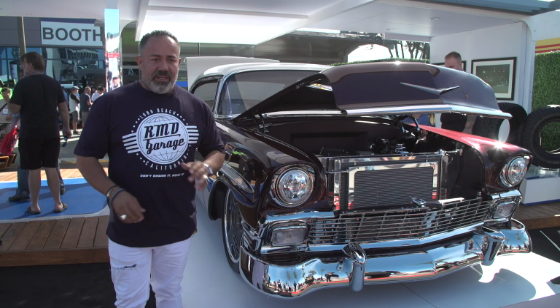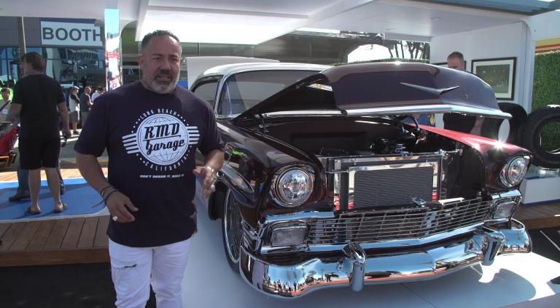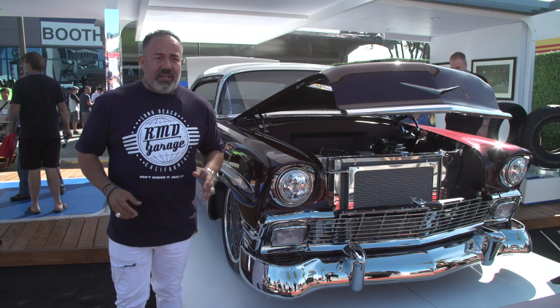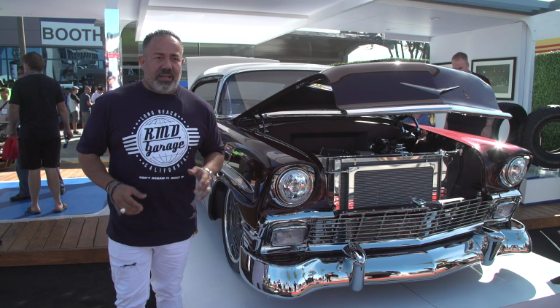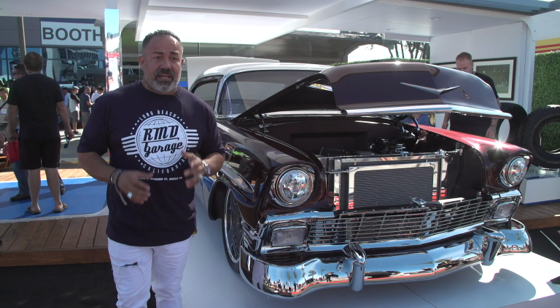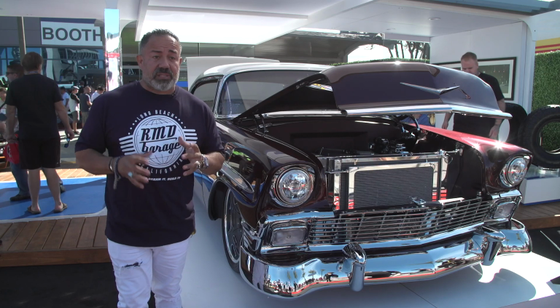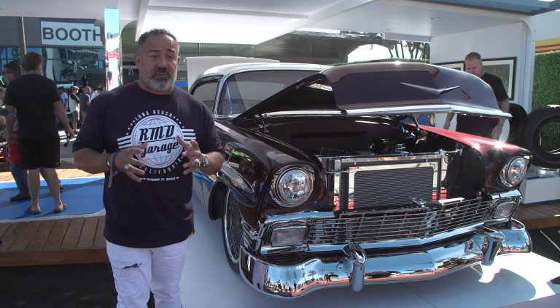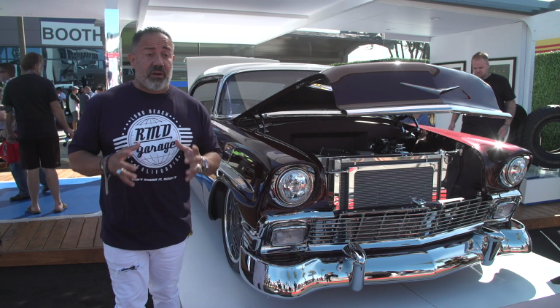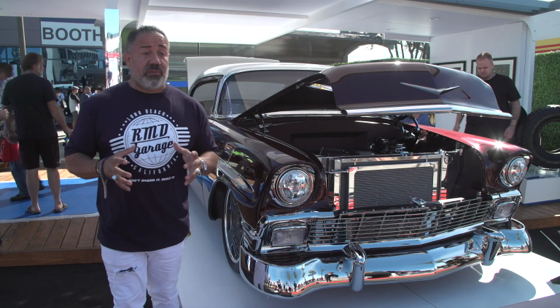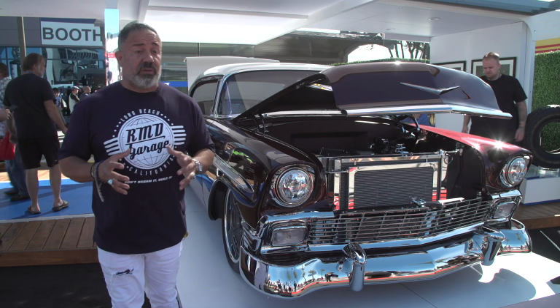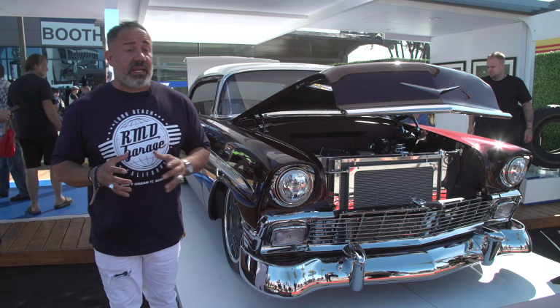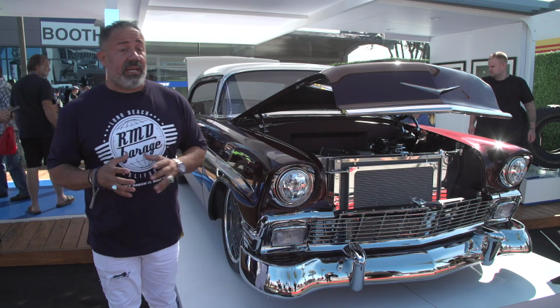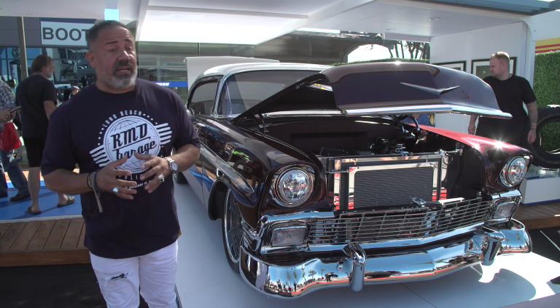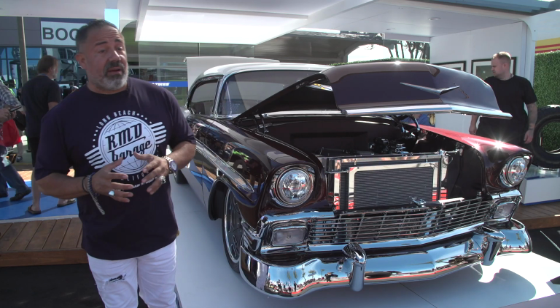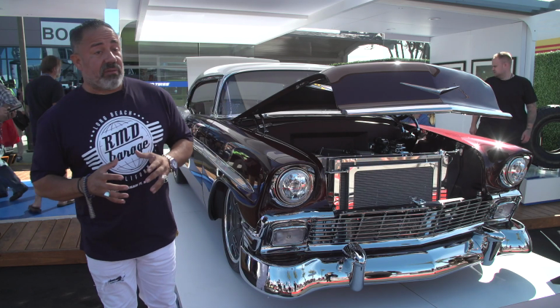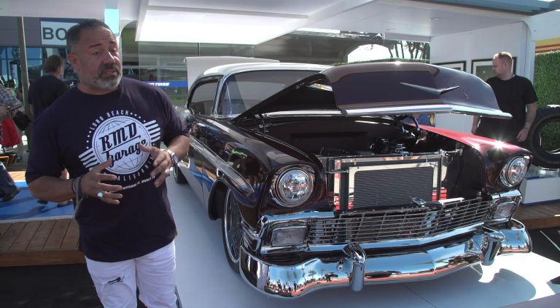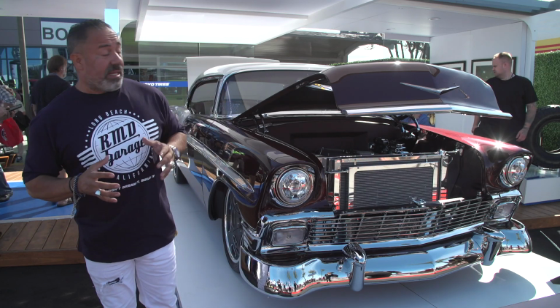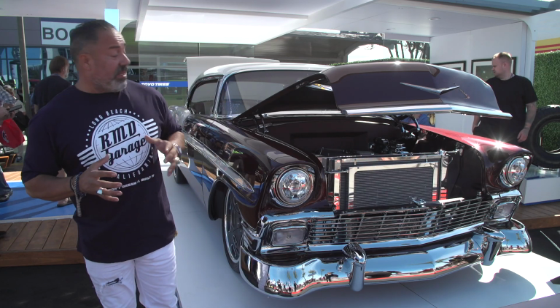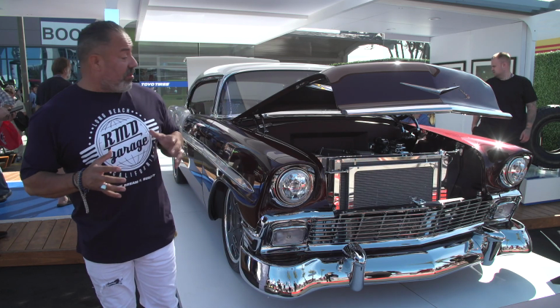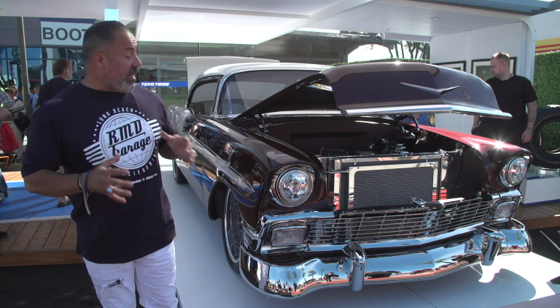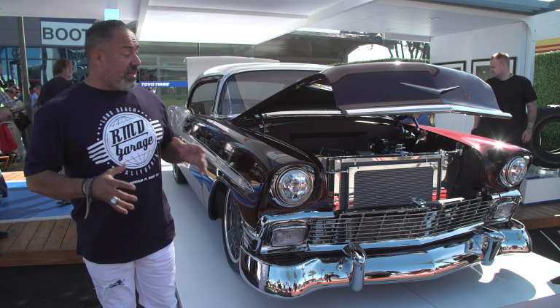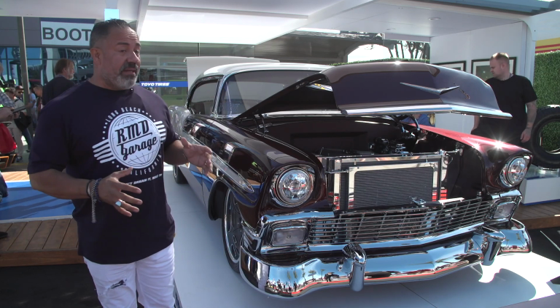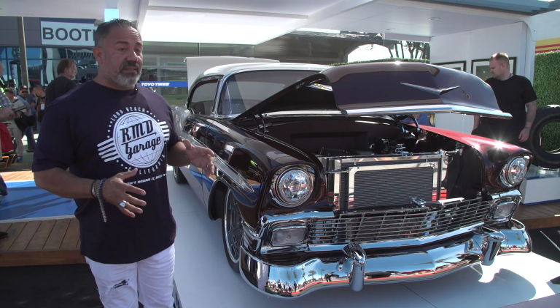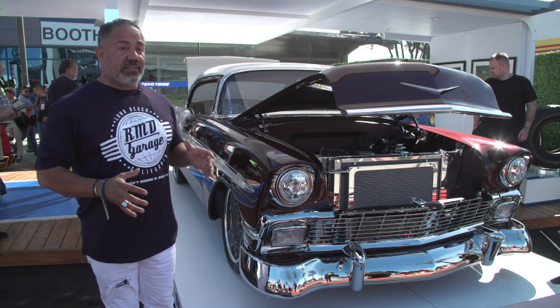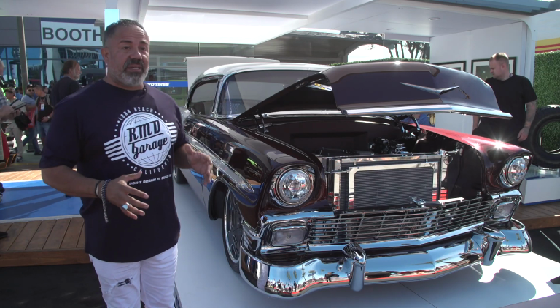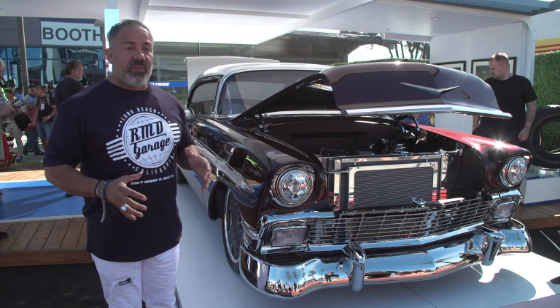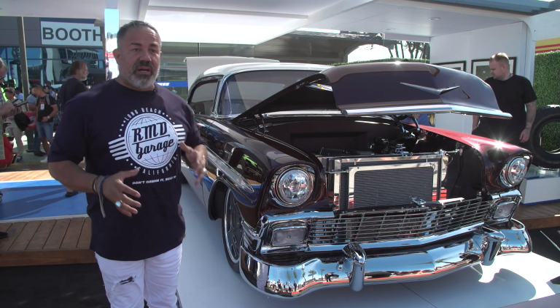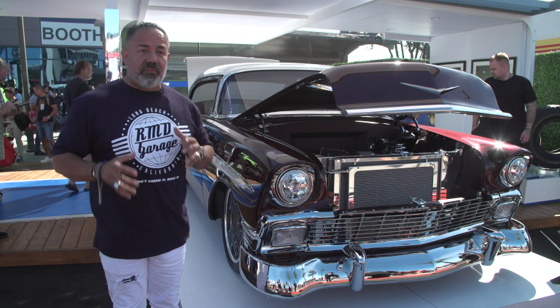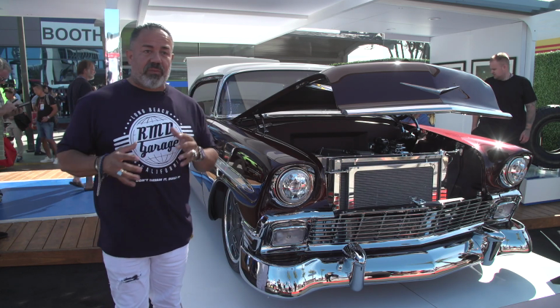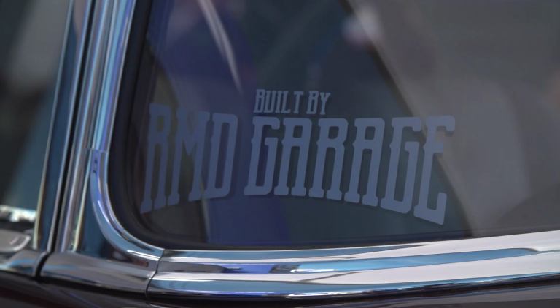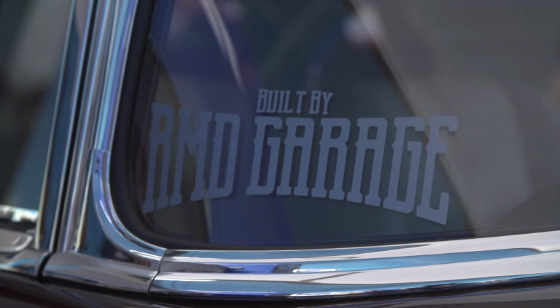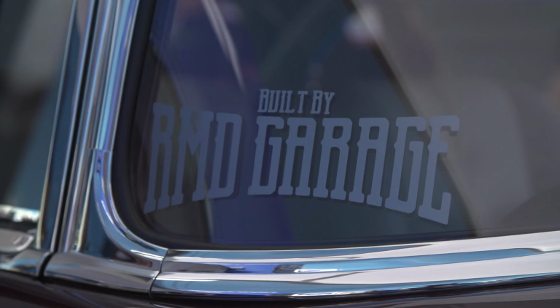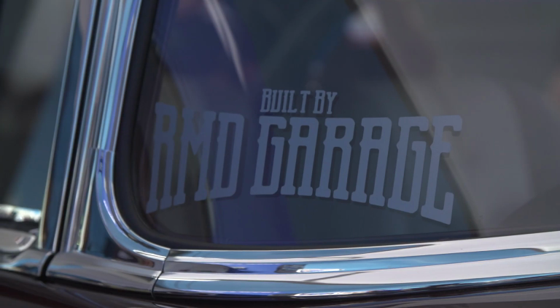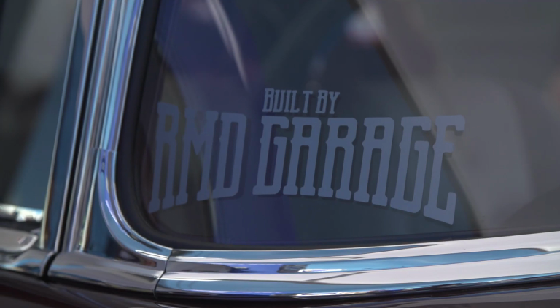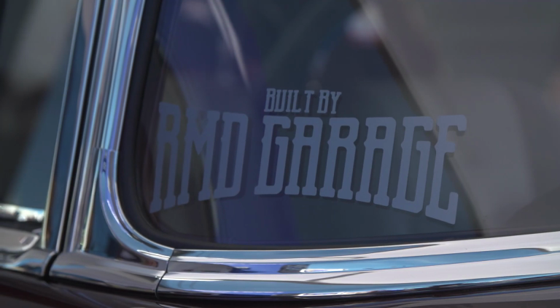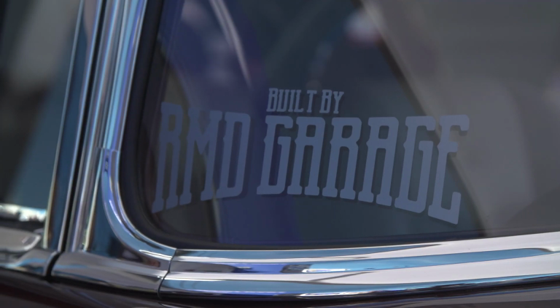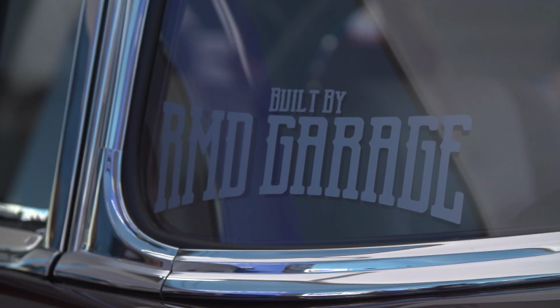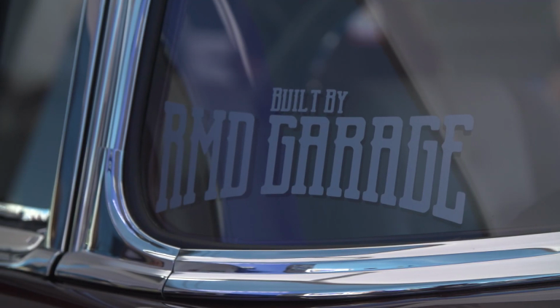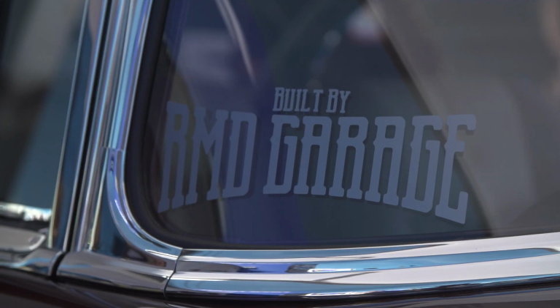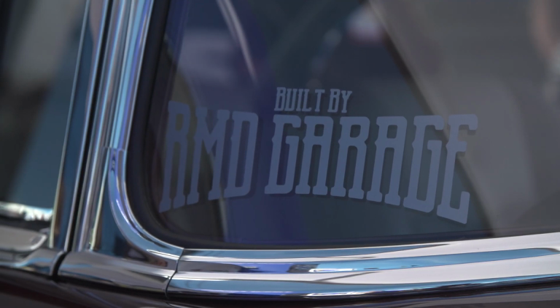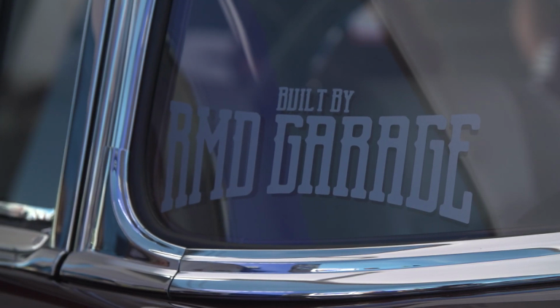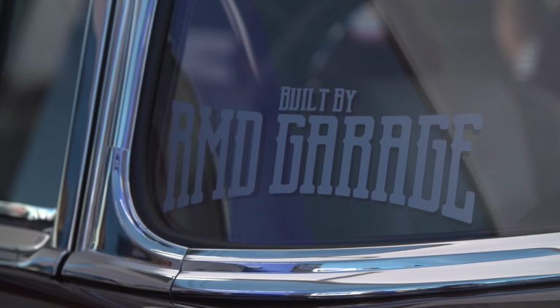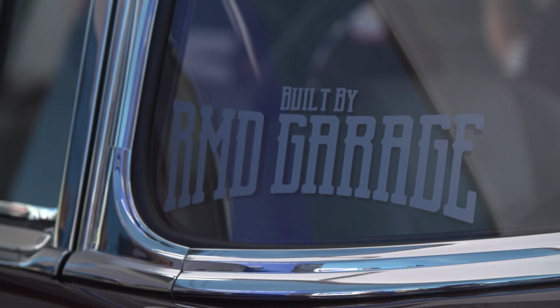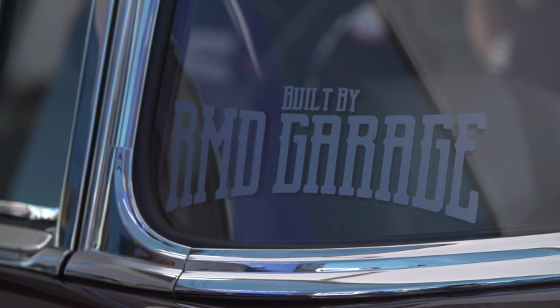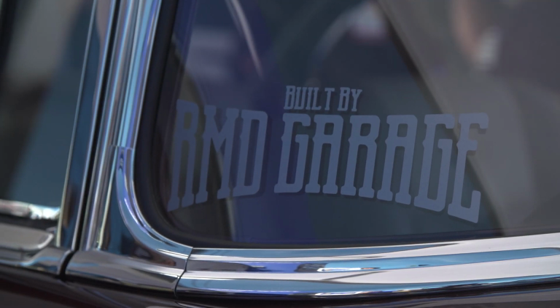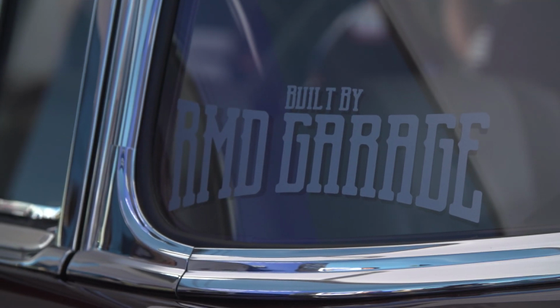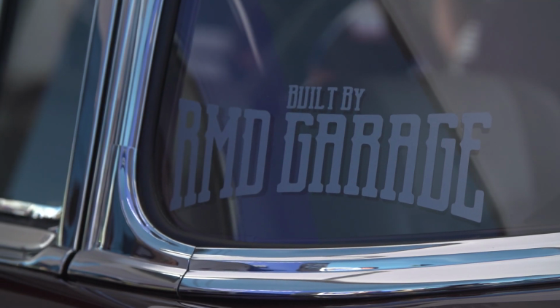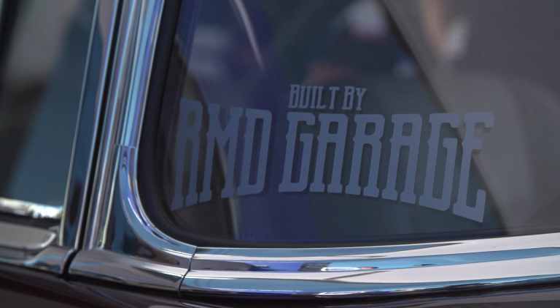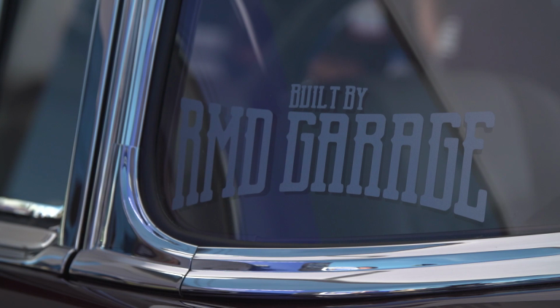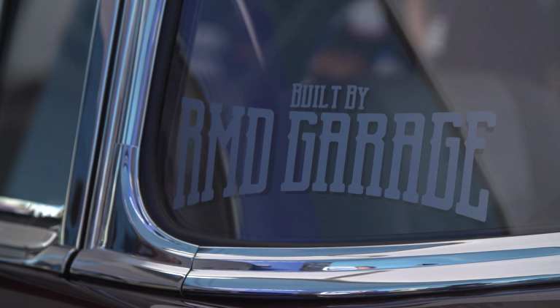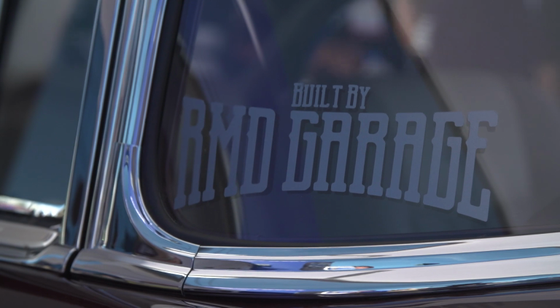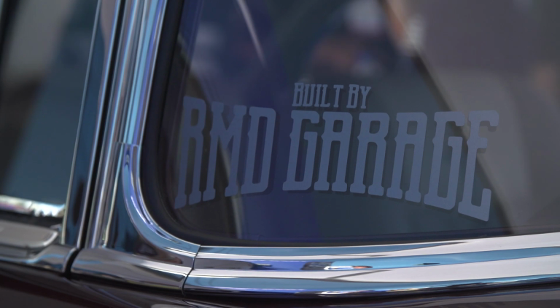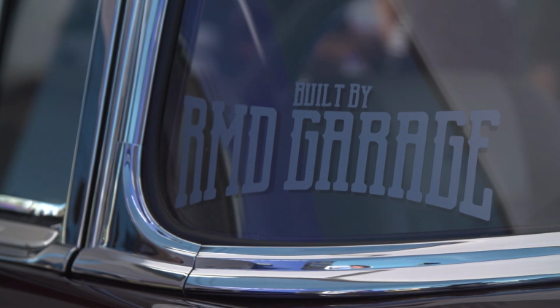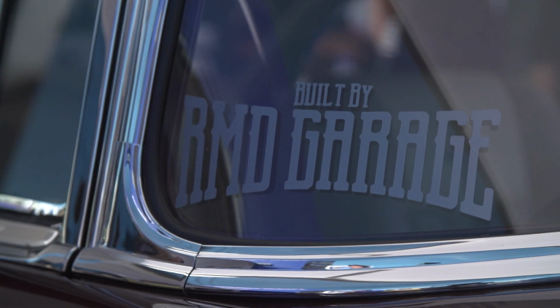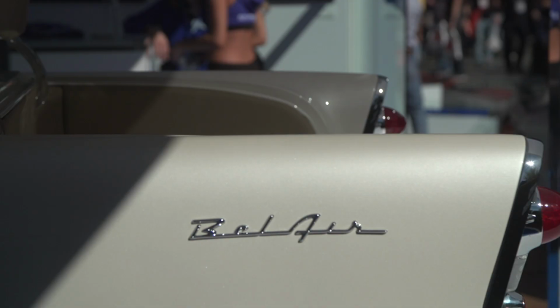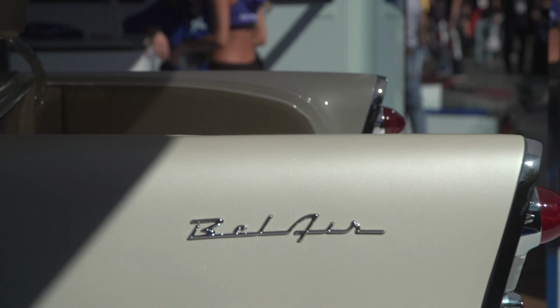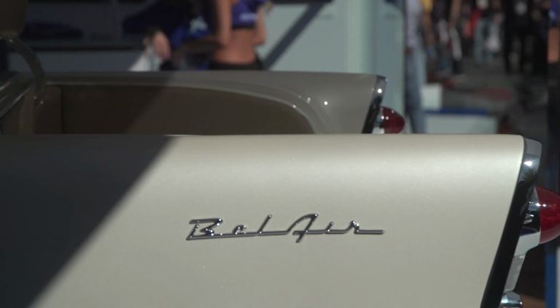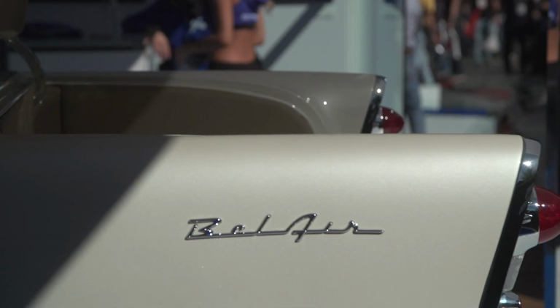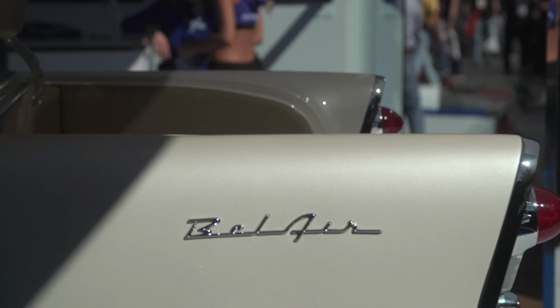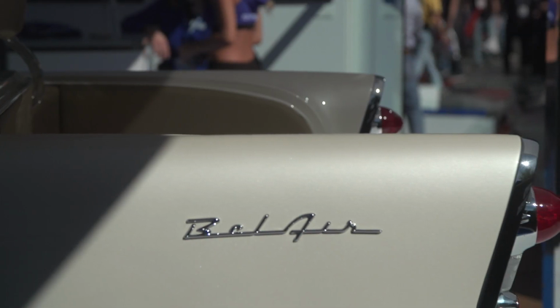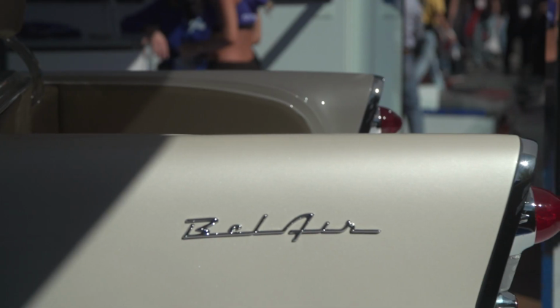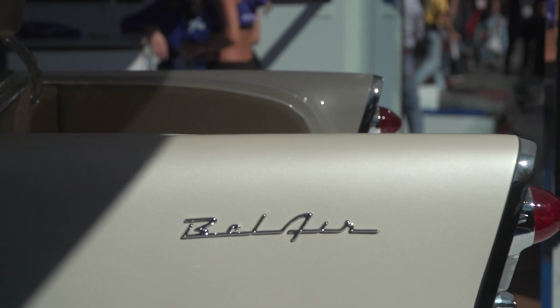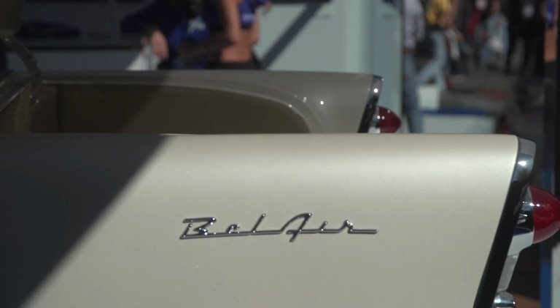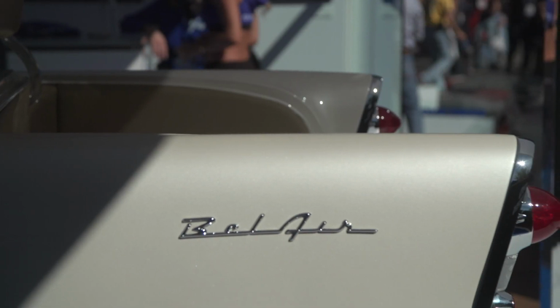Hey guys, it's Ralph Holguin and we're standing right here at SEMA. I'm from RMD Garage and we got our 1956 Bel Air we named Legacy.